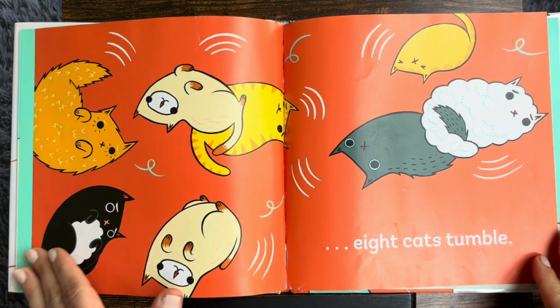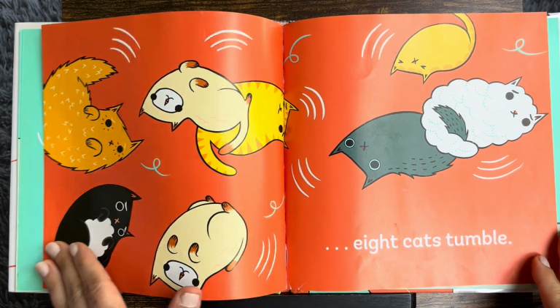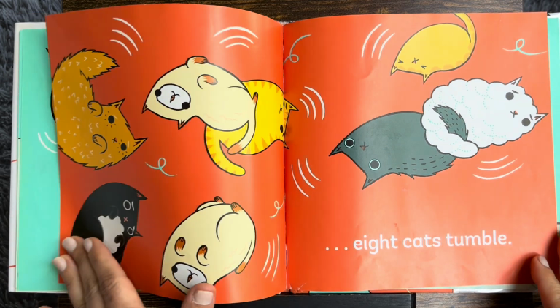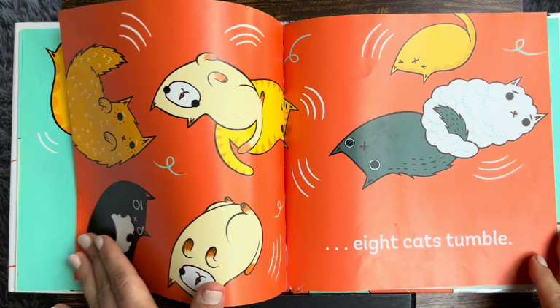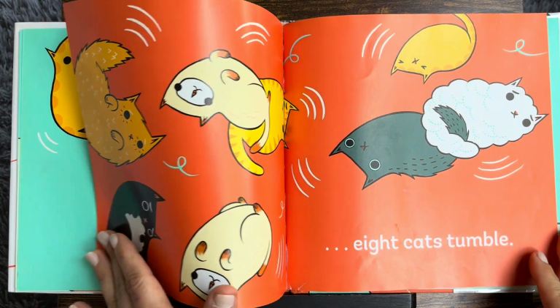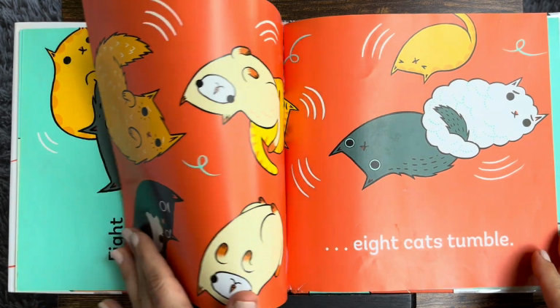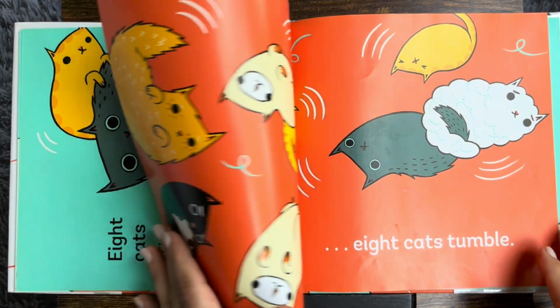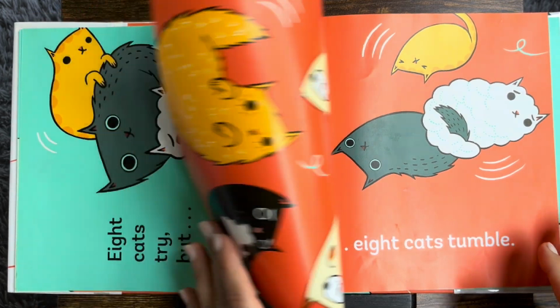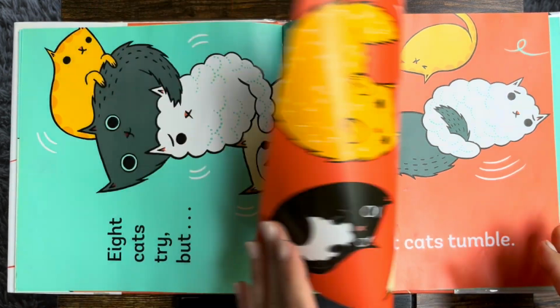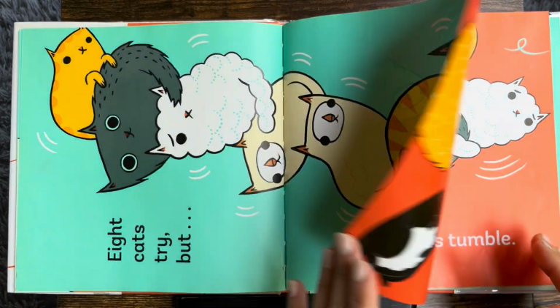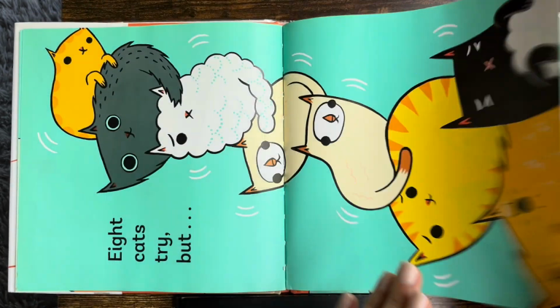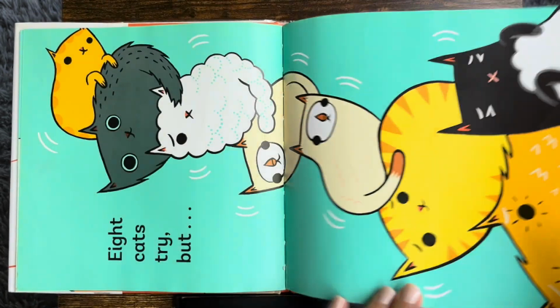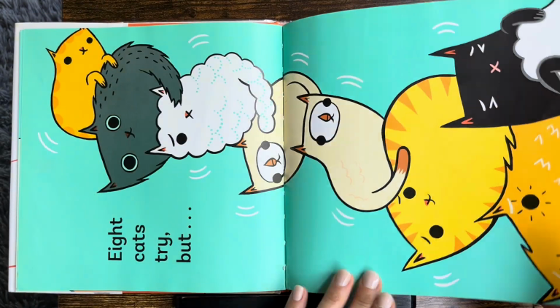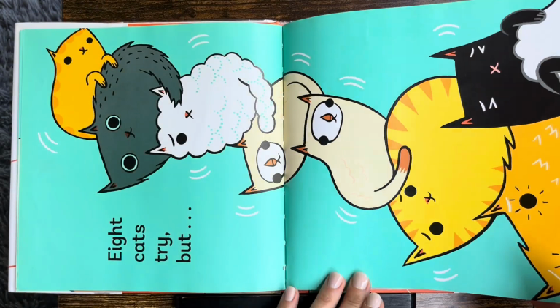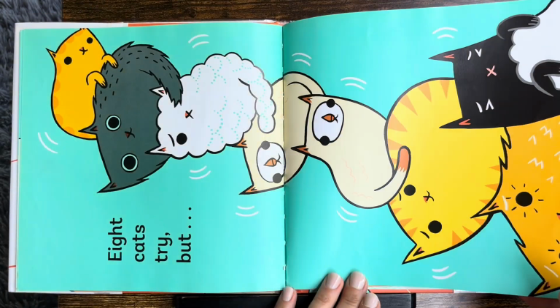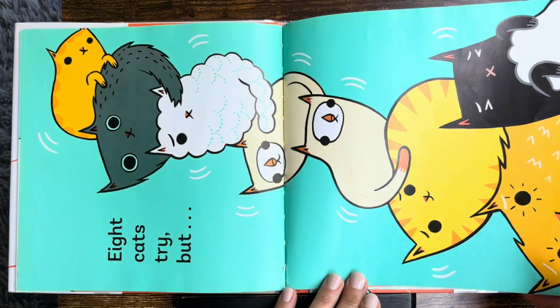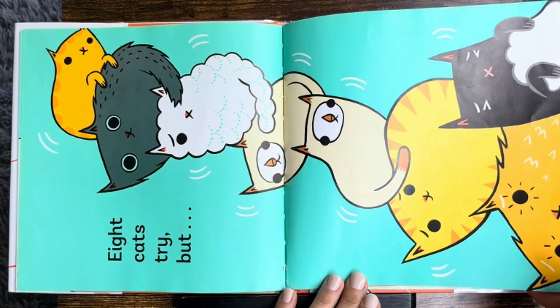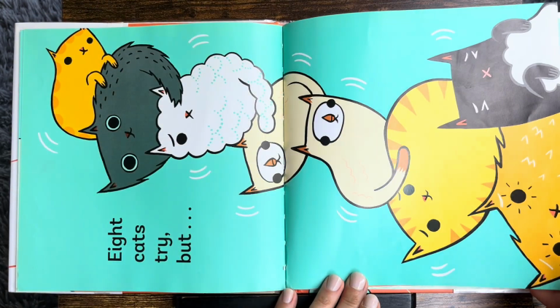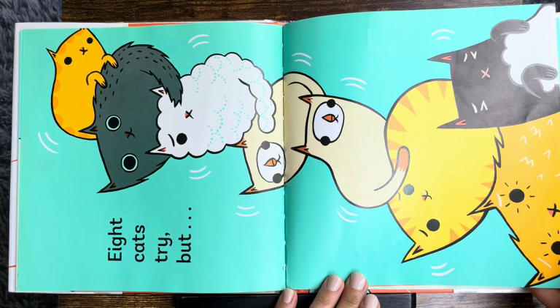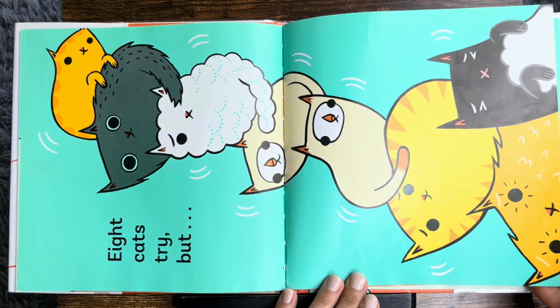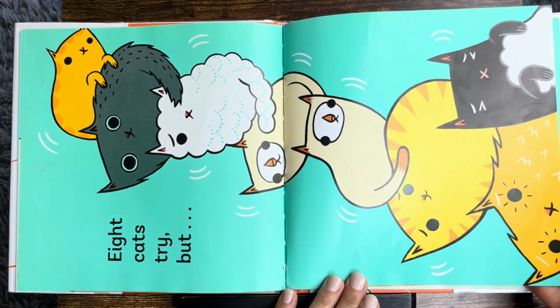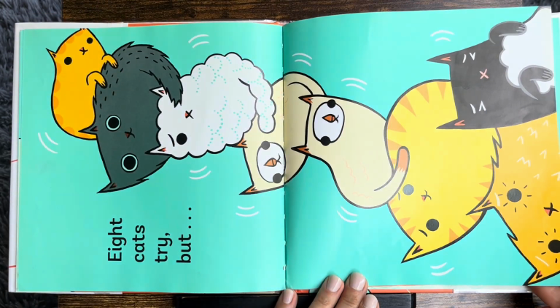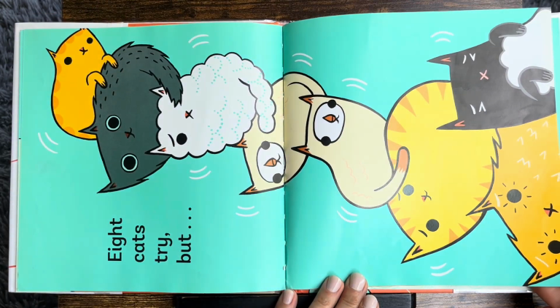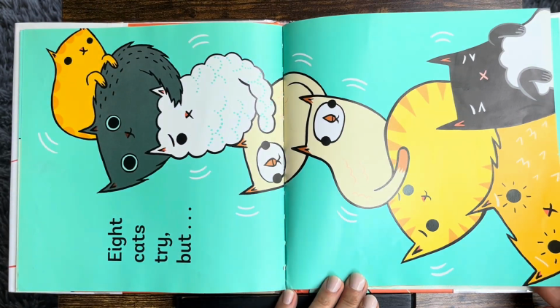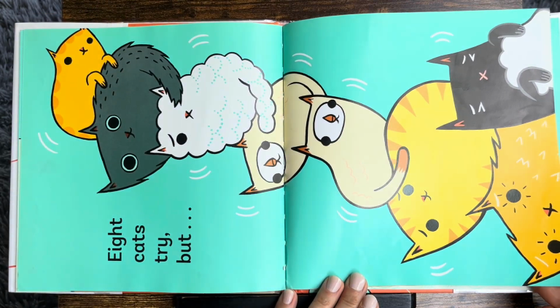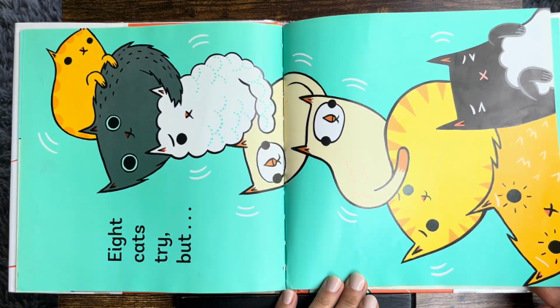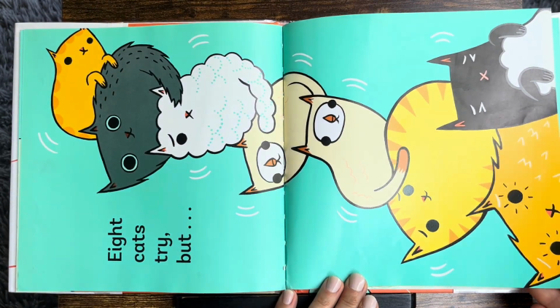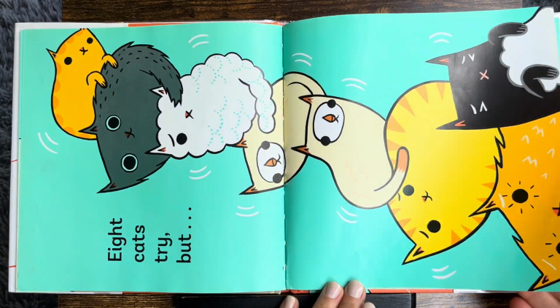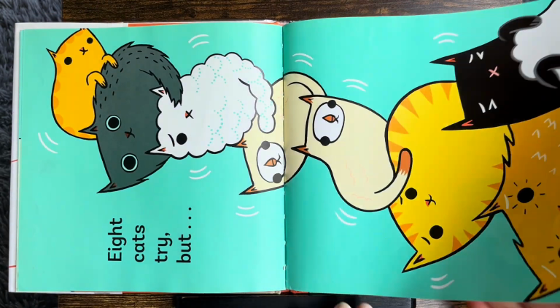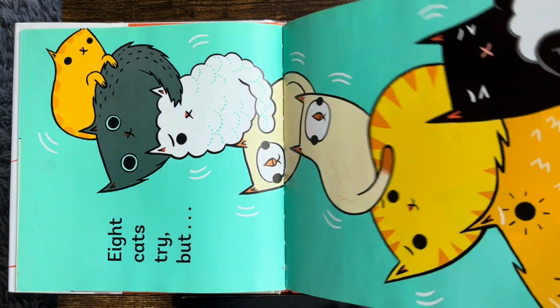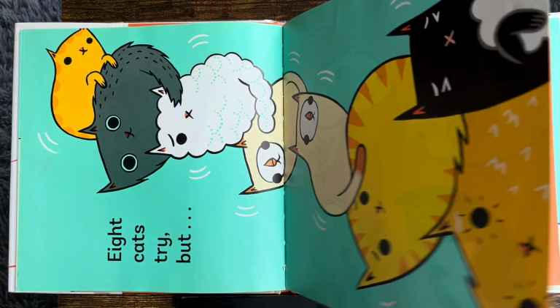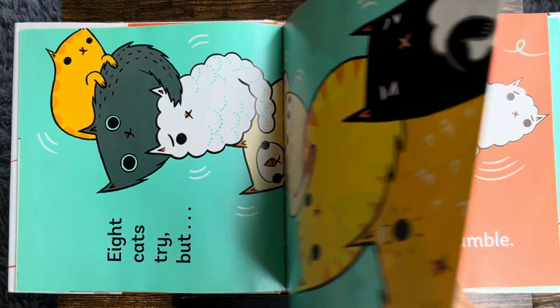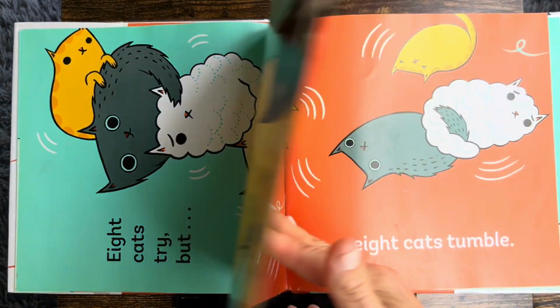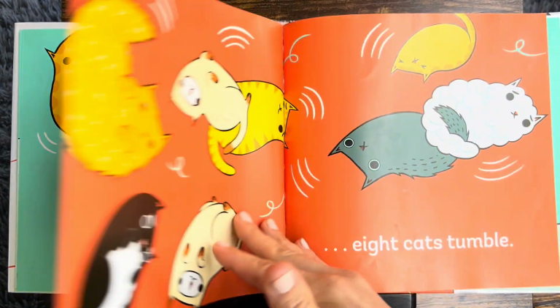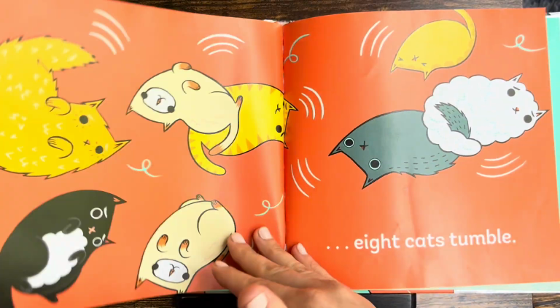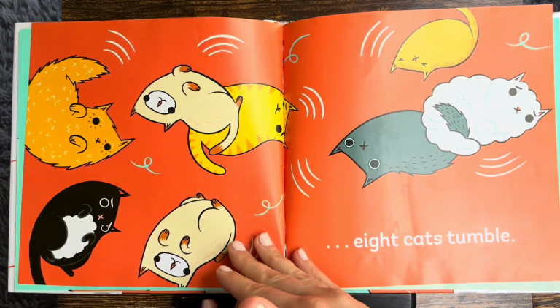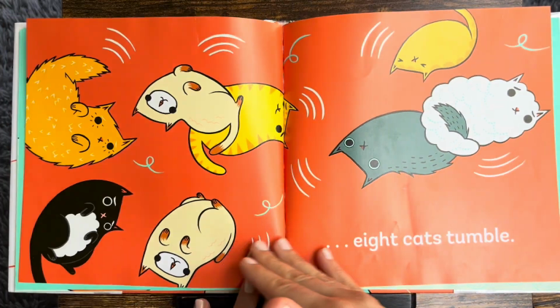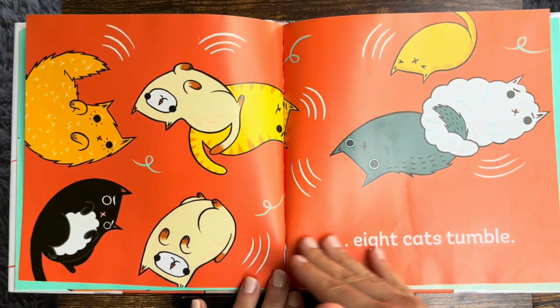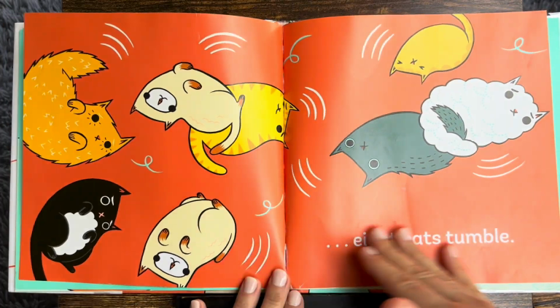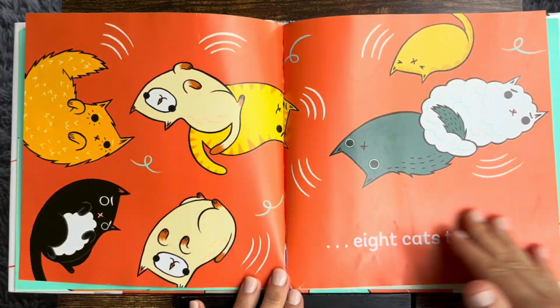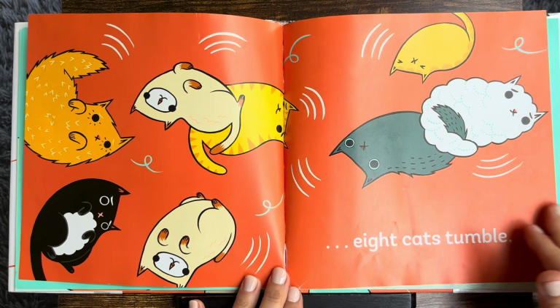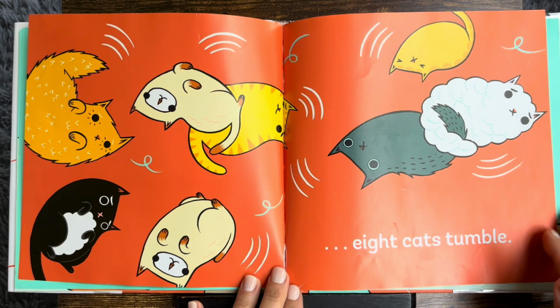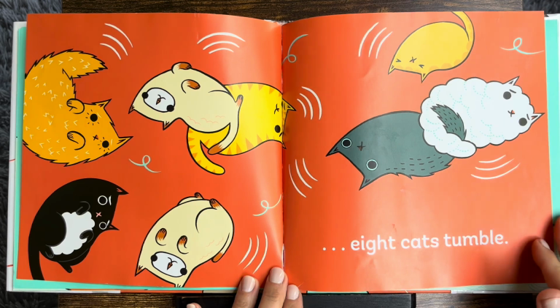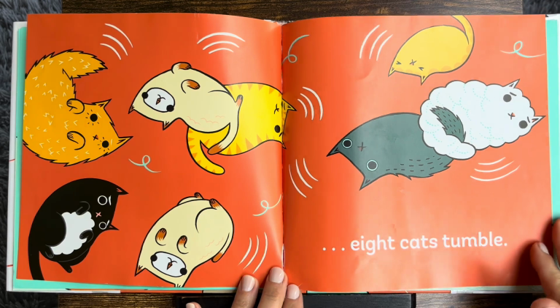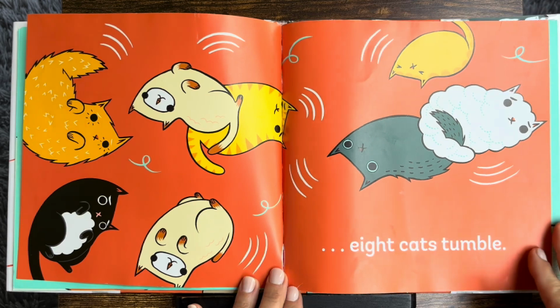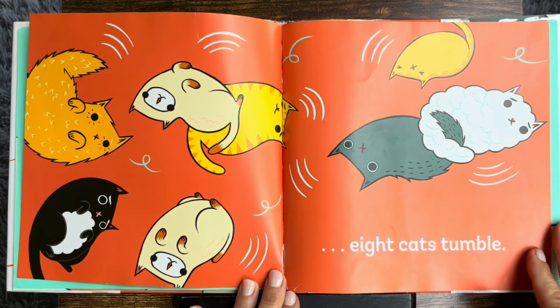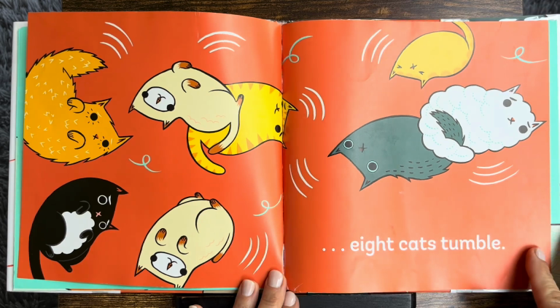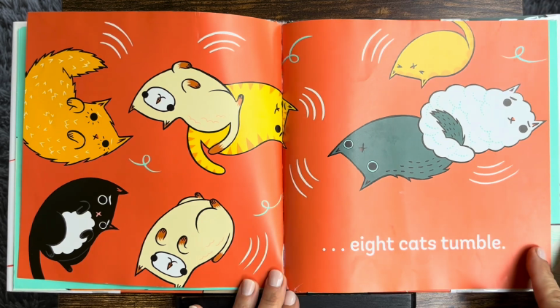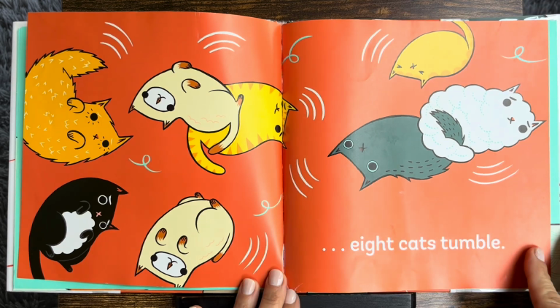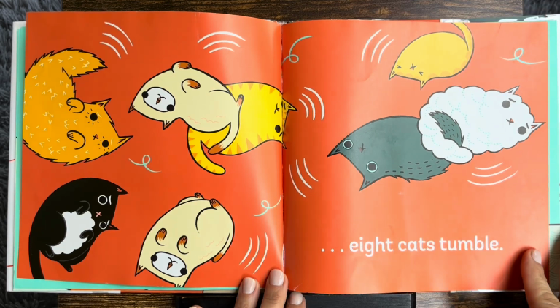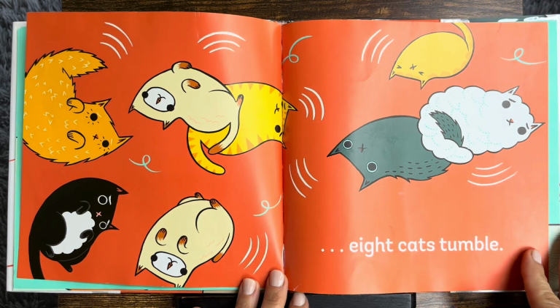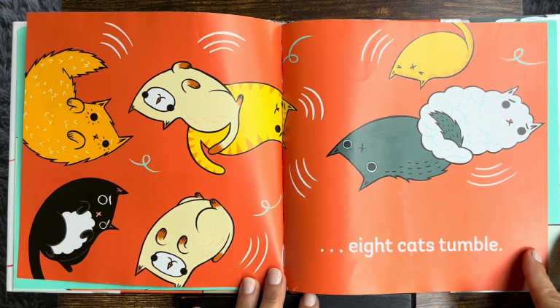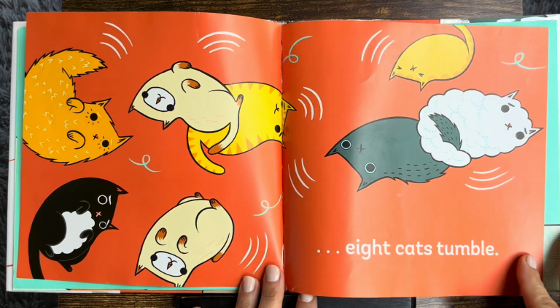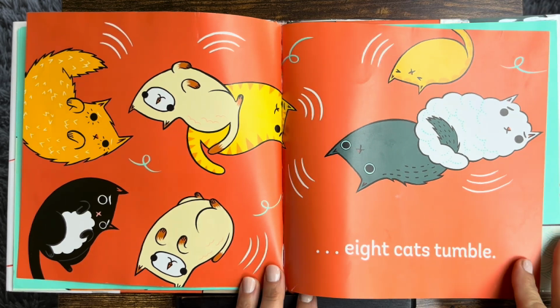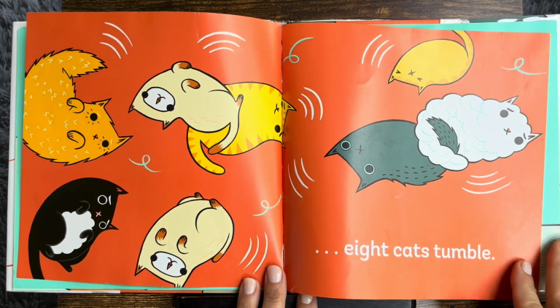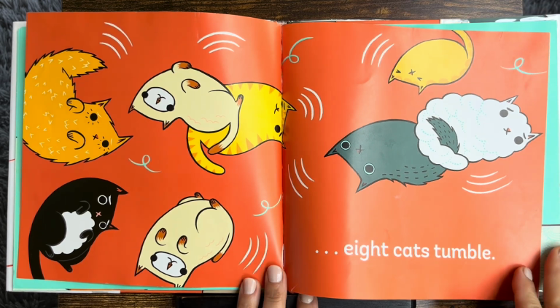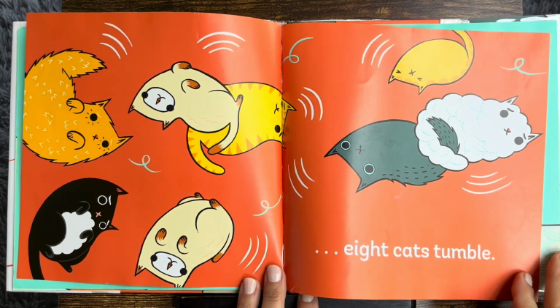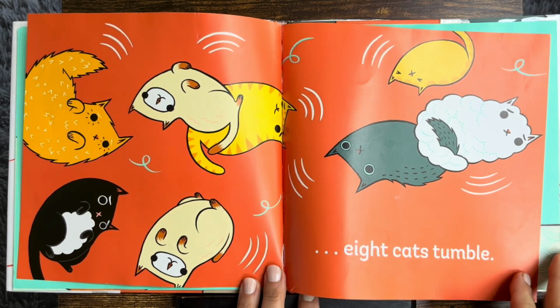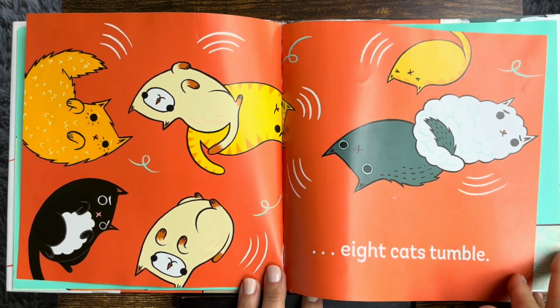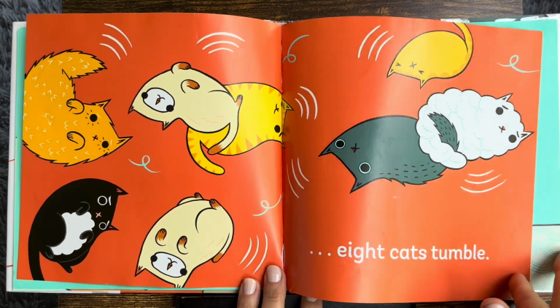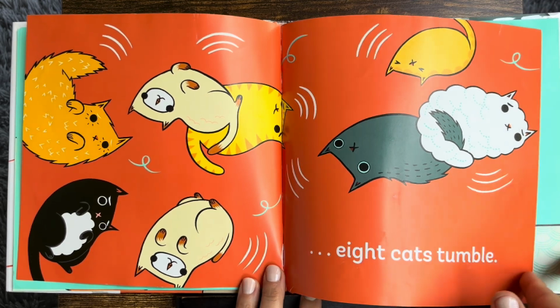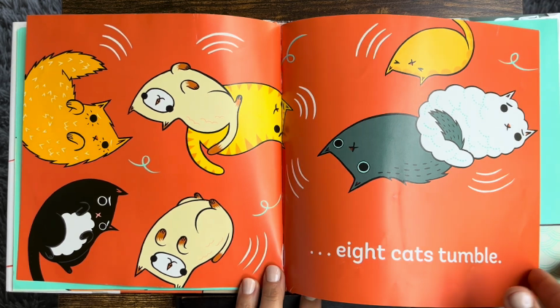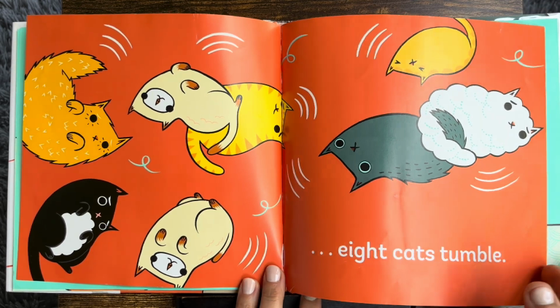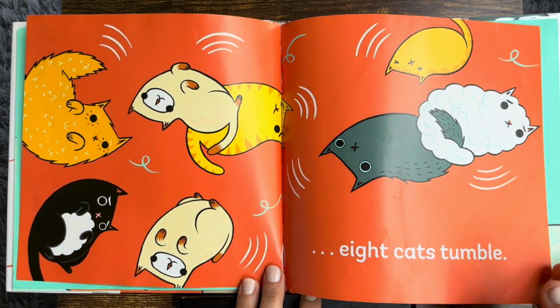Eight cats tumble! Eight cats tried to stack. It didn't work. They tumbled down.